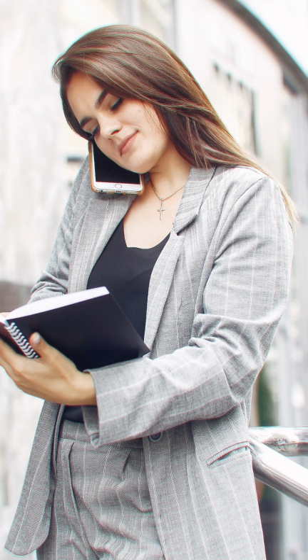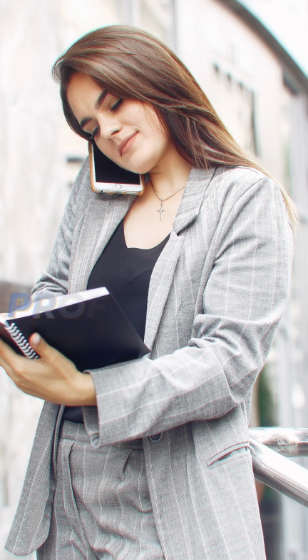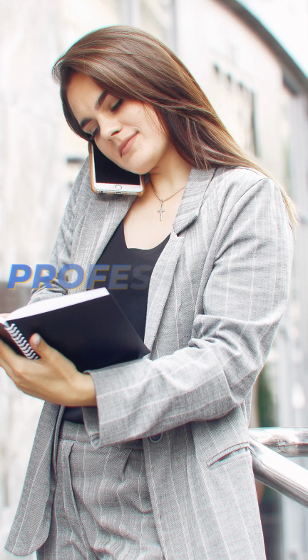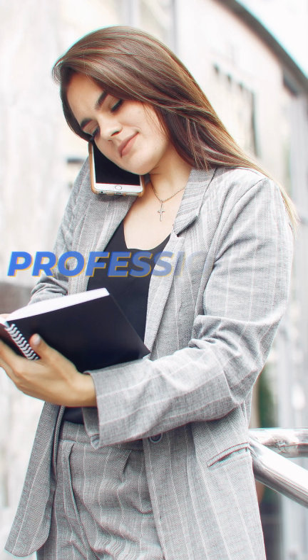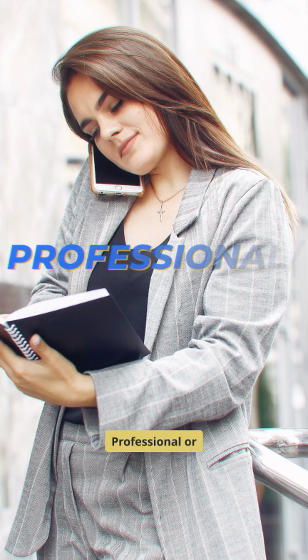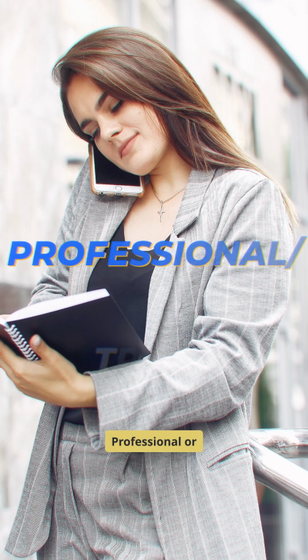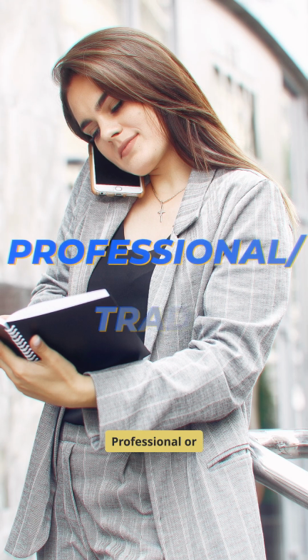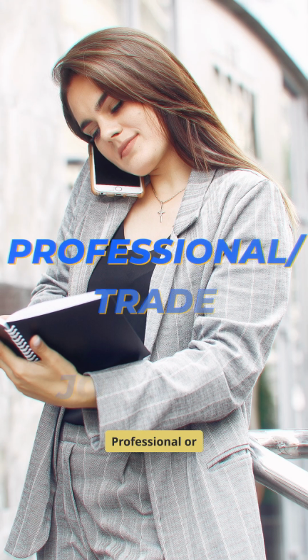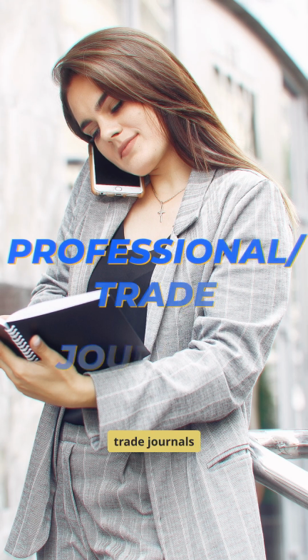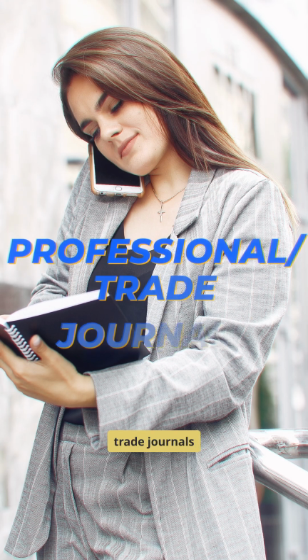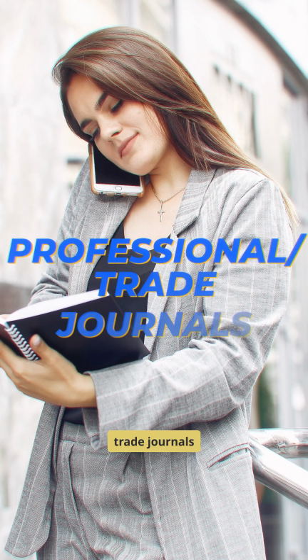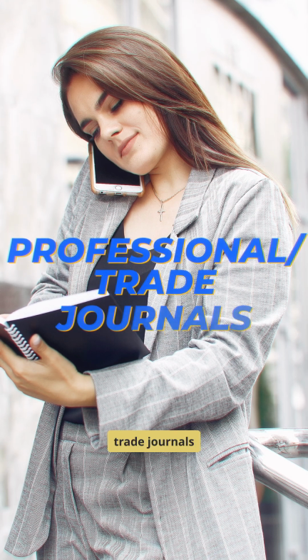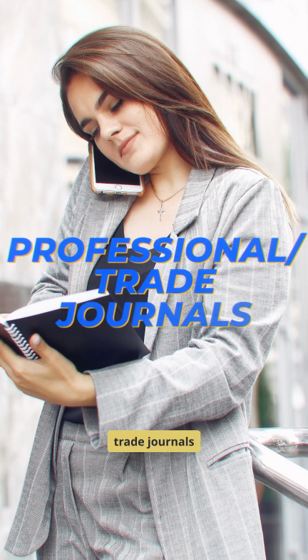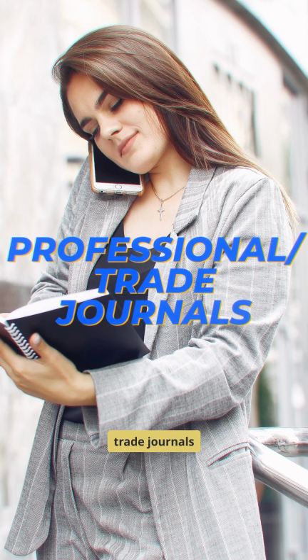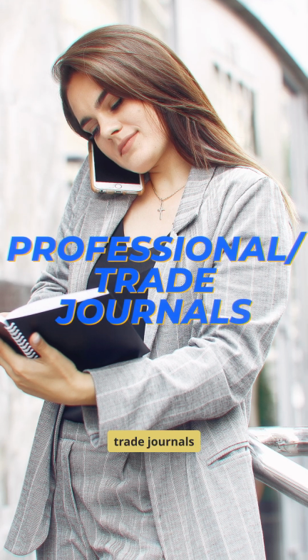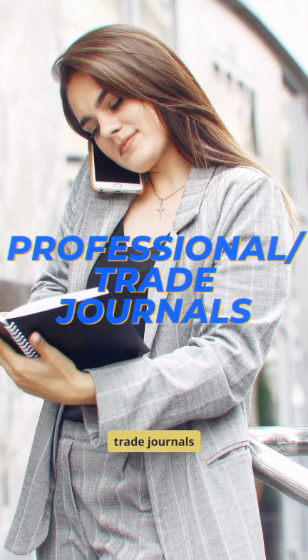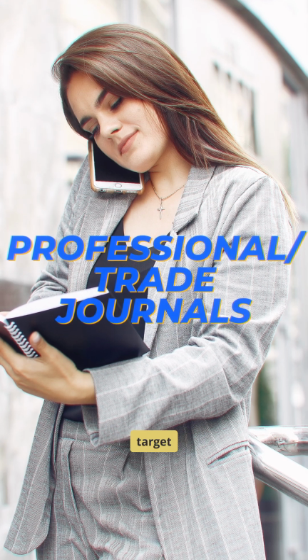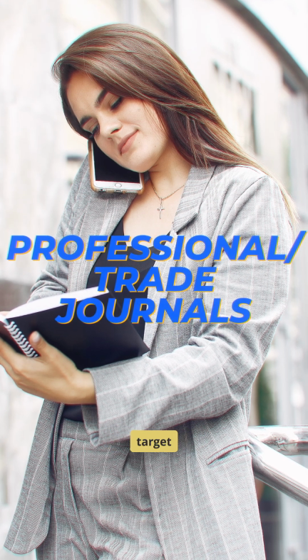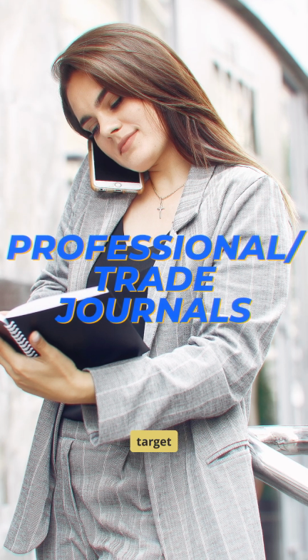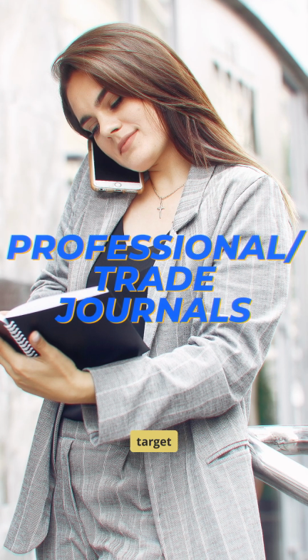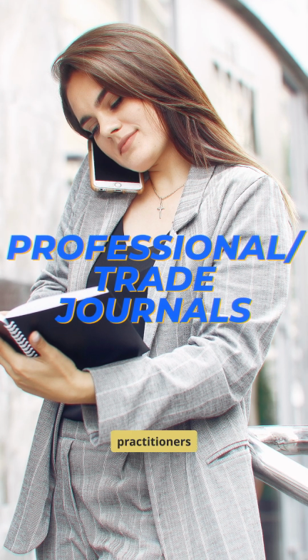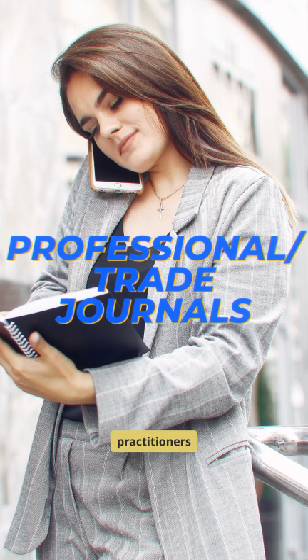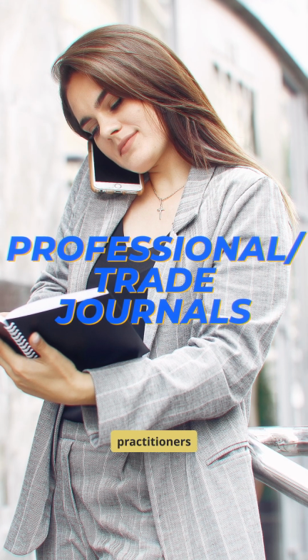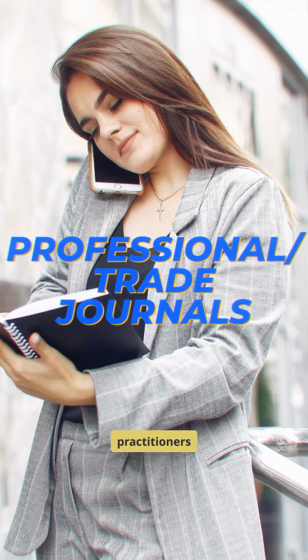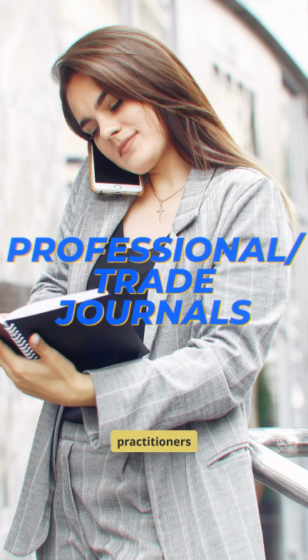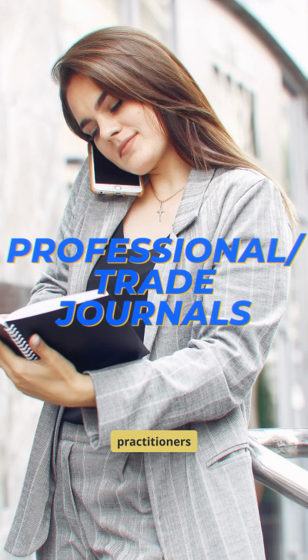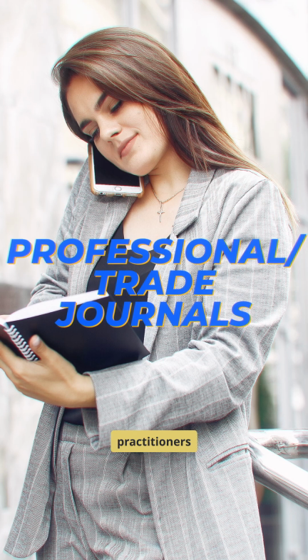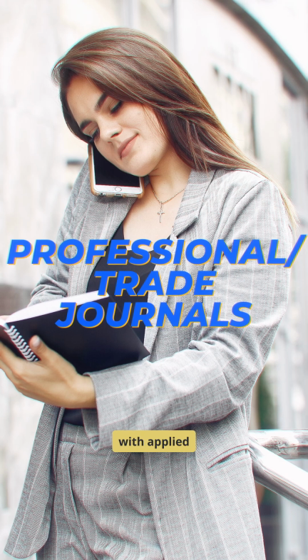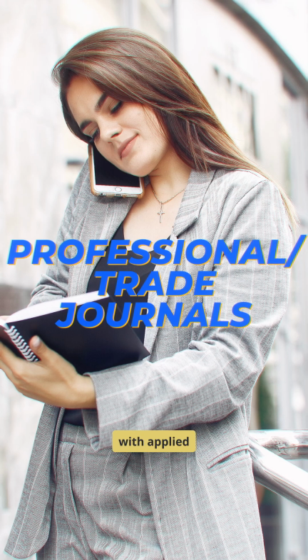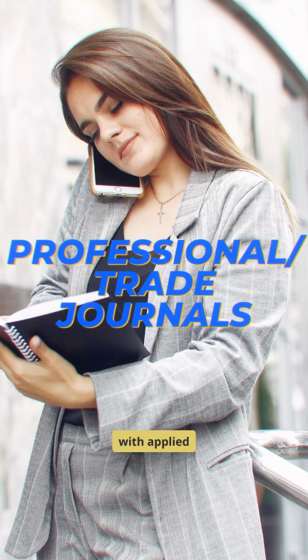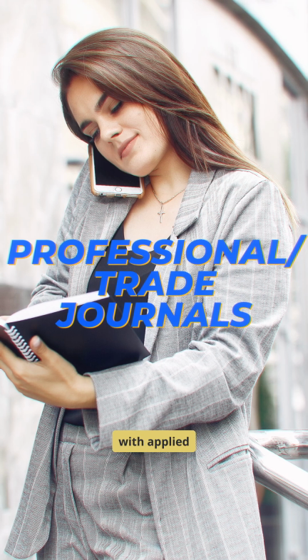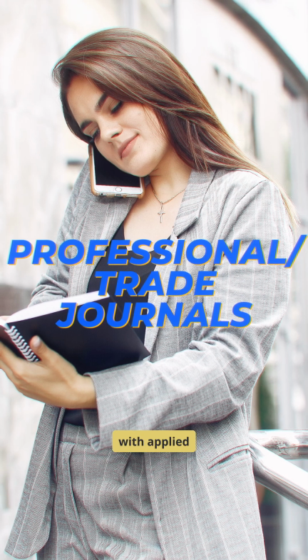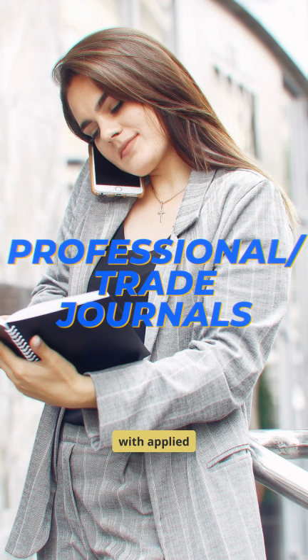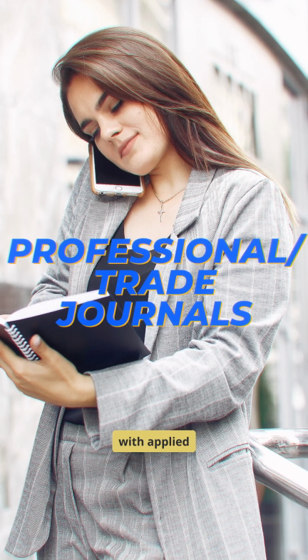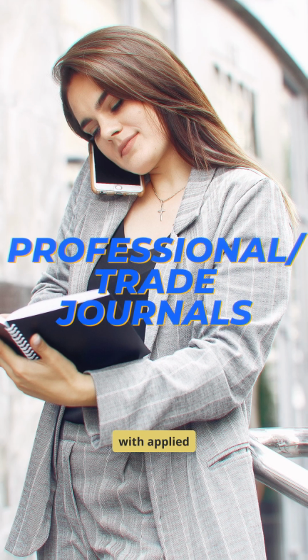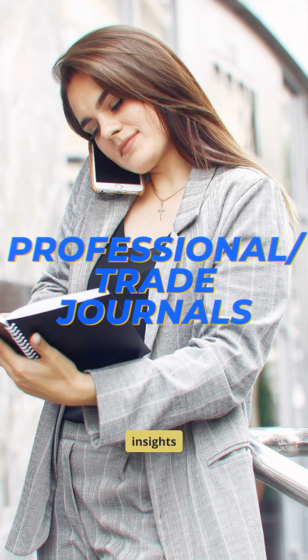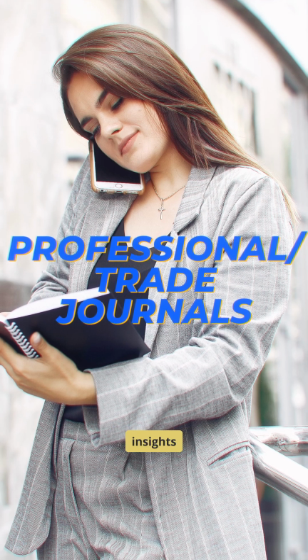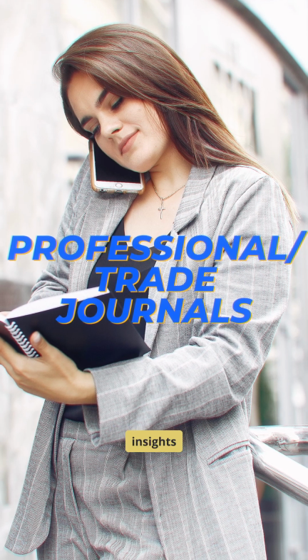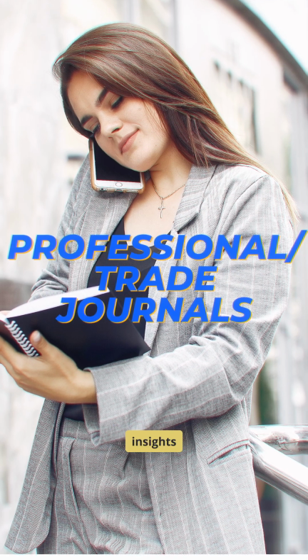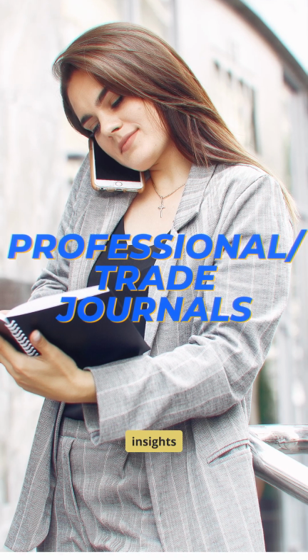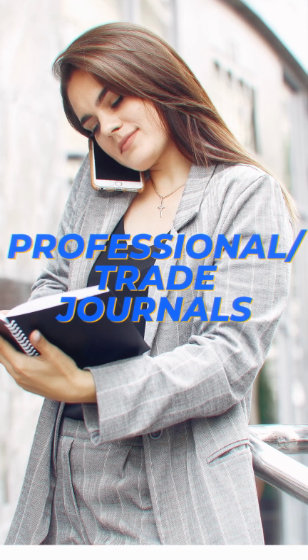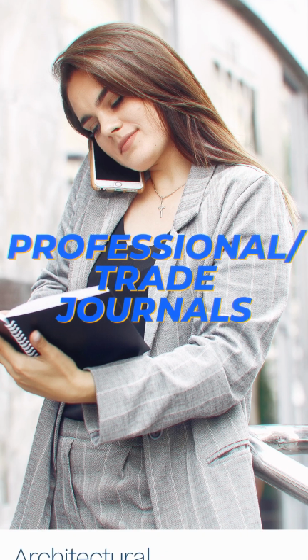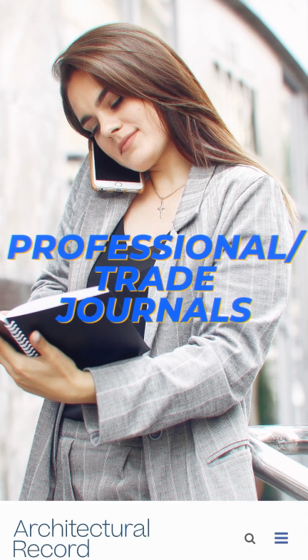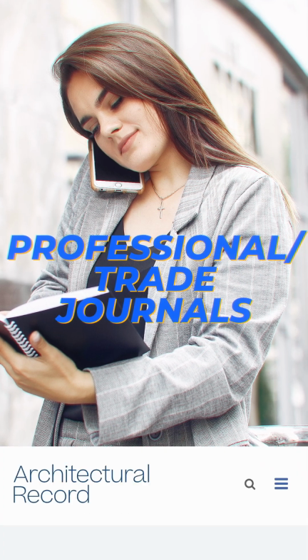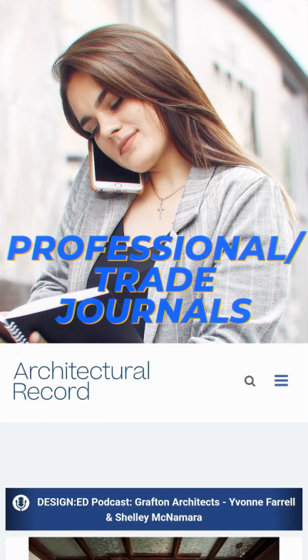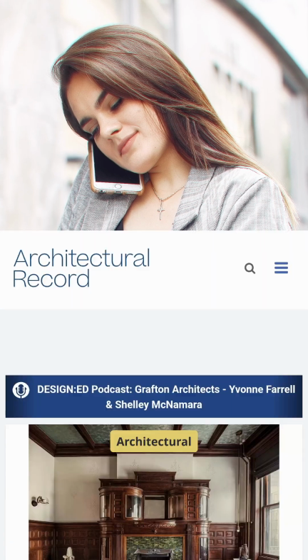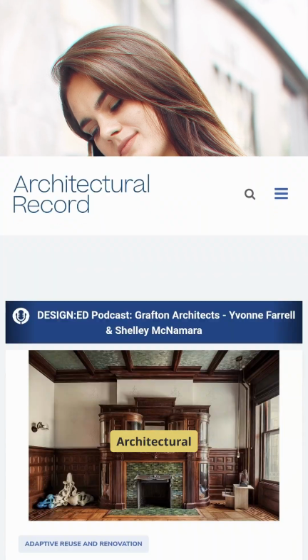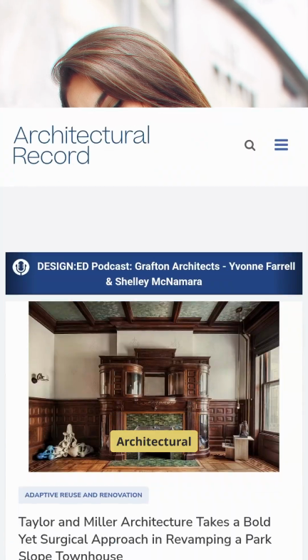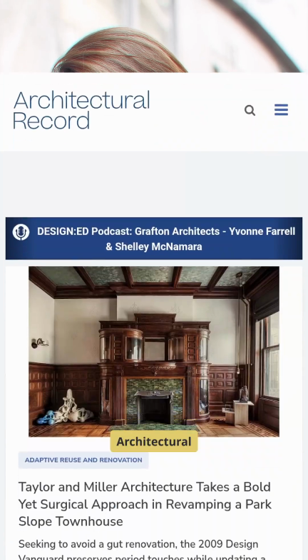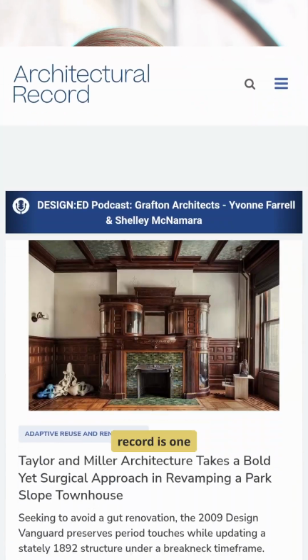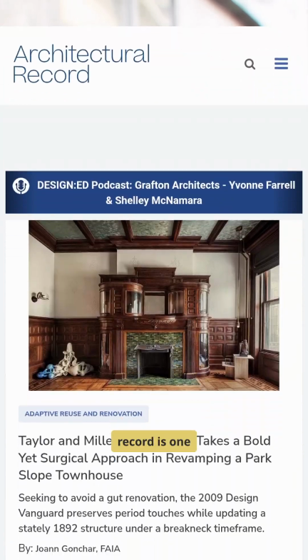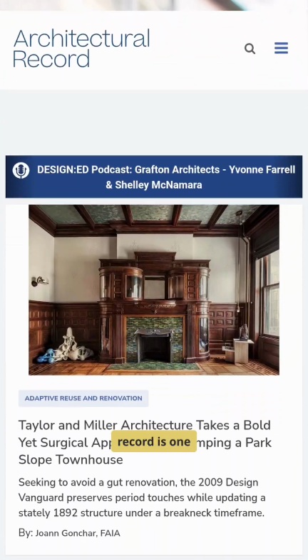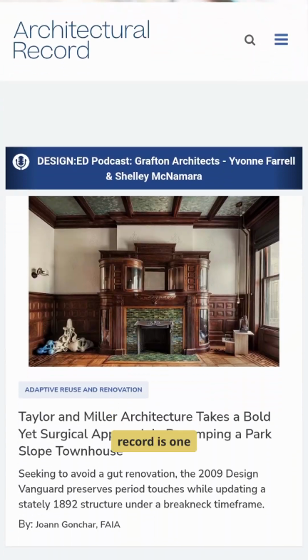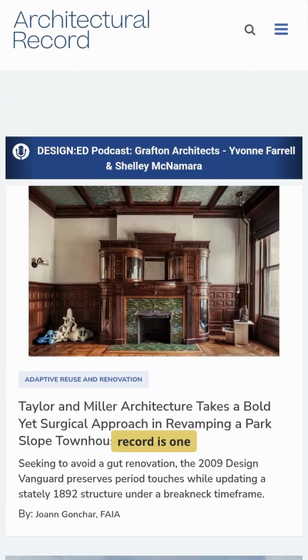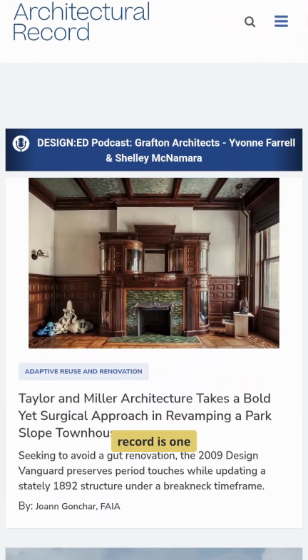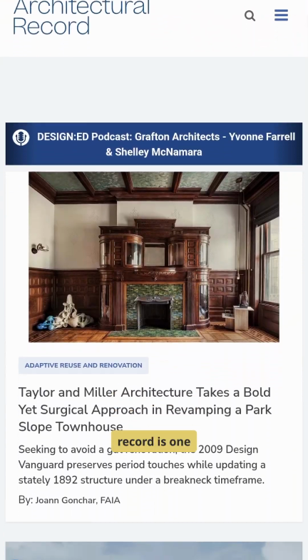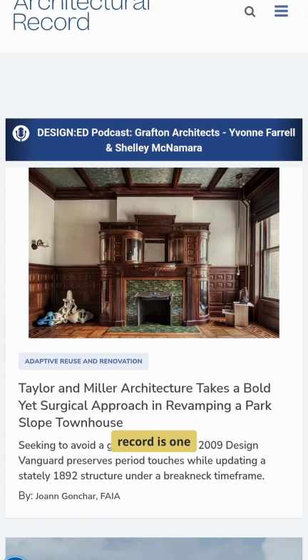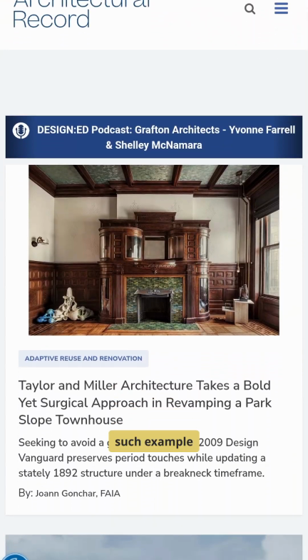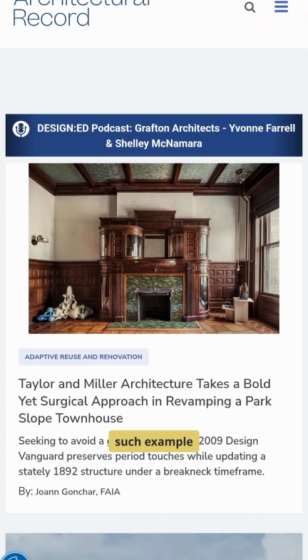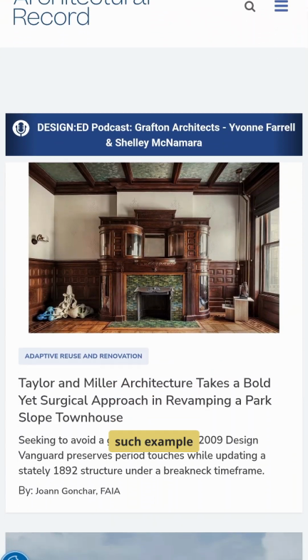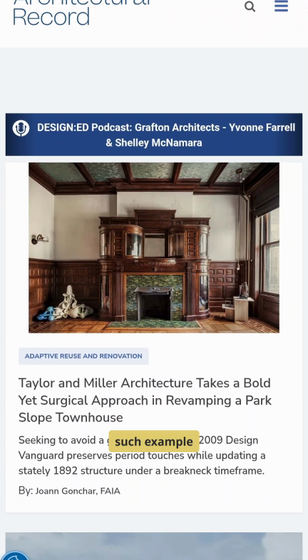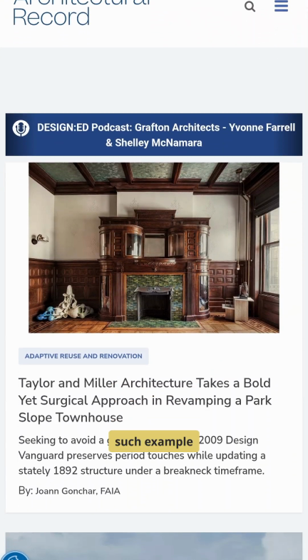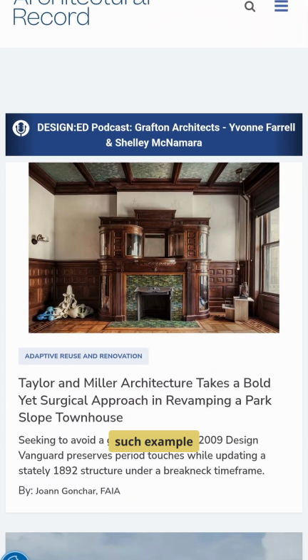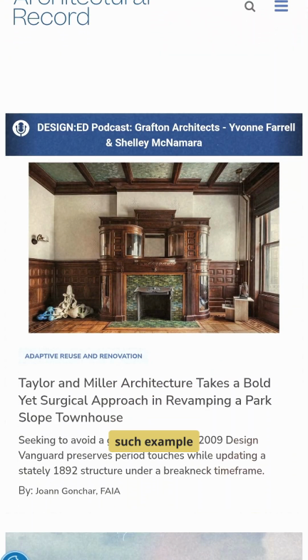Professional or trade journals target practitioners with applied insights. Architectural Record is one such example.